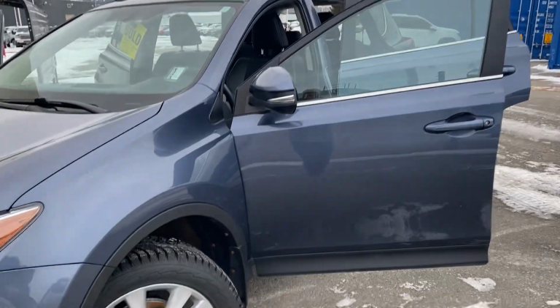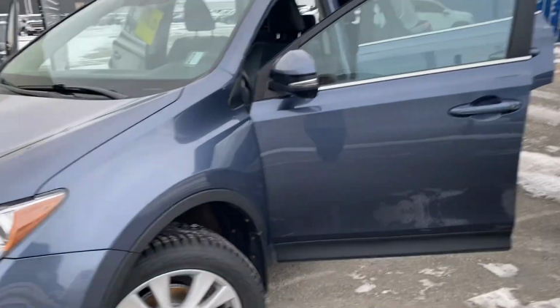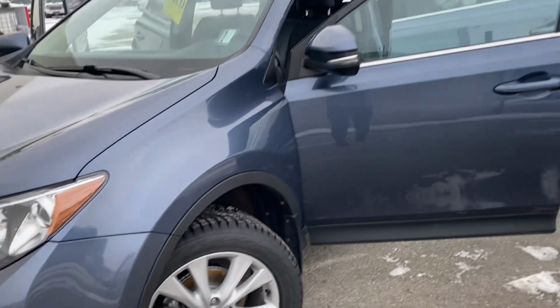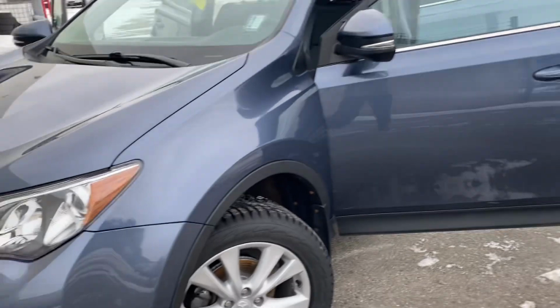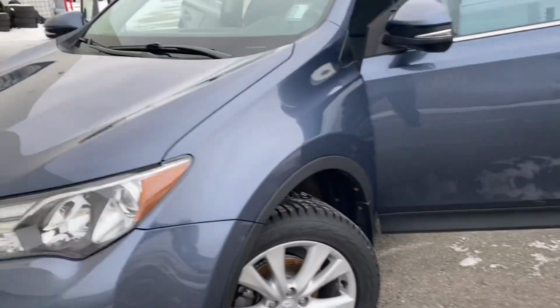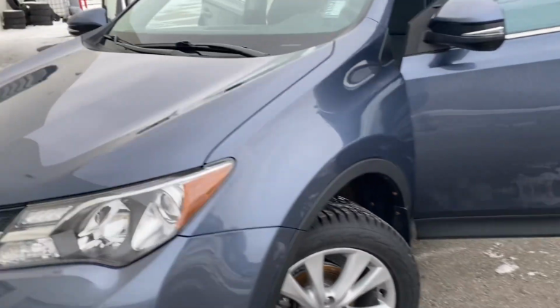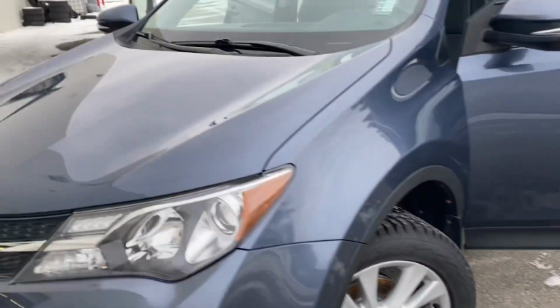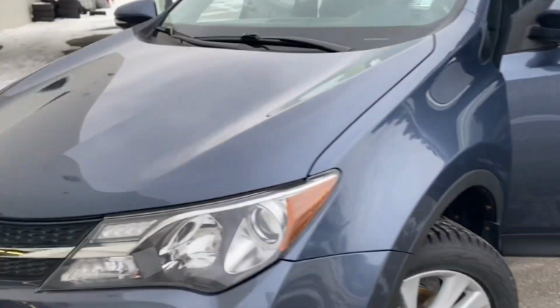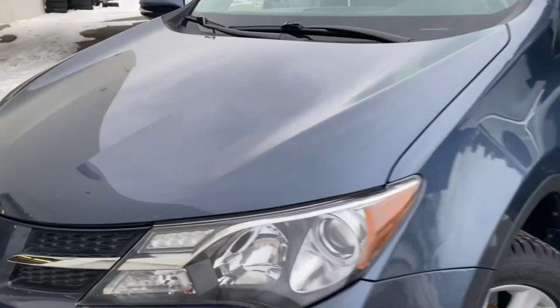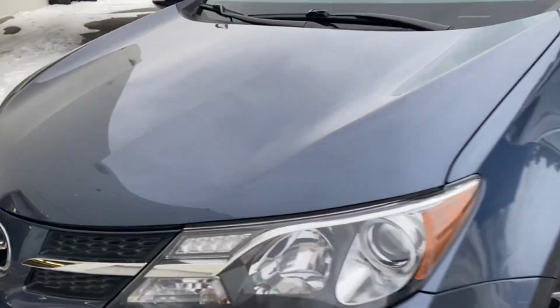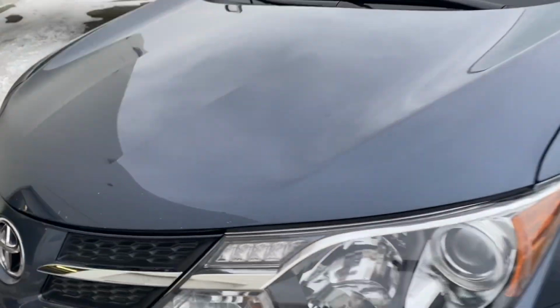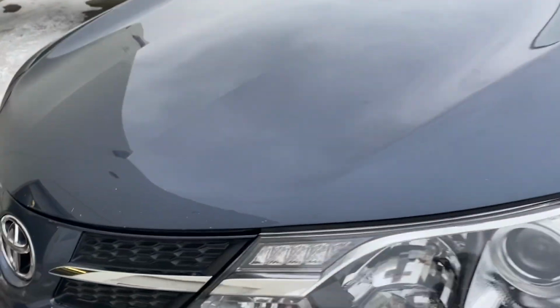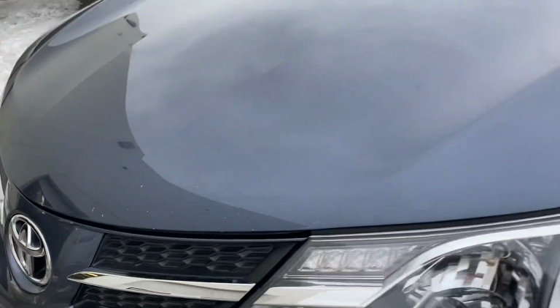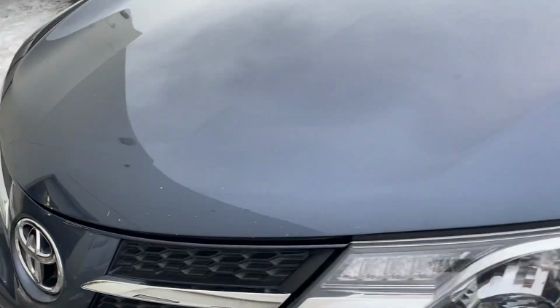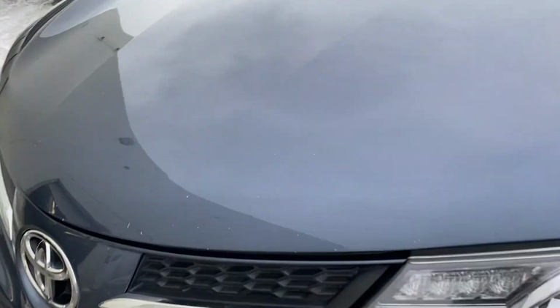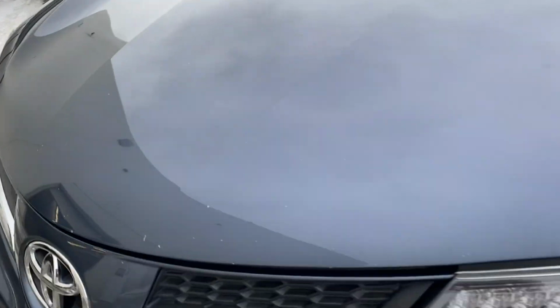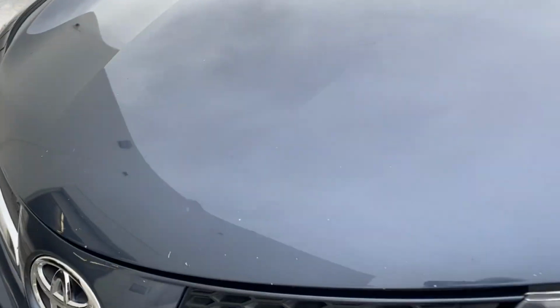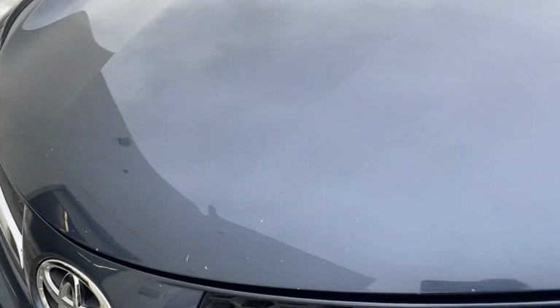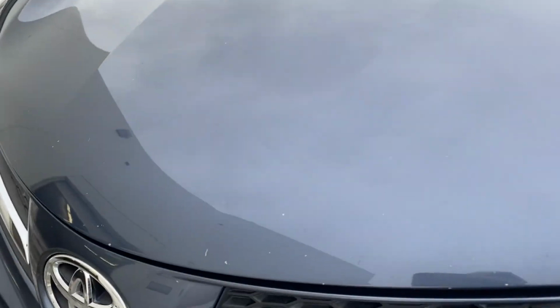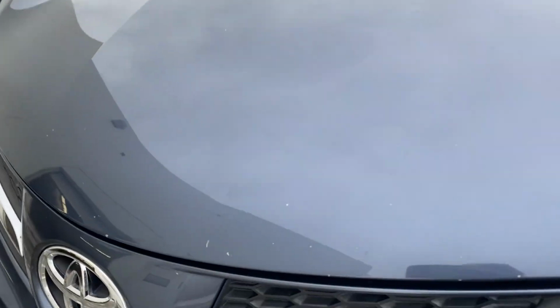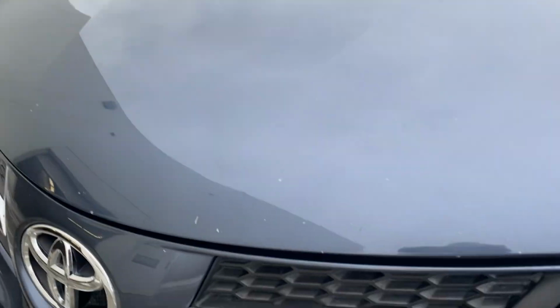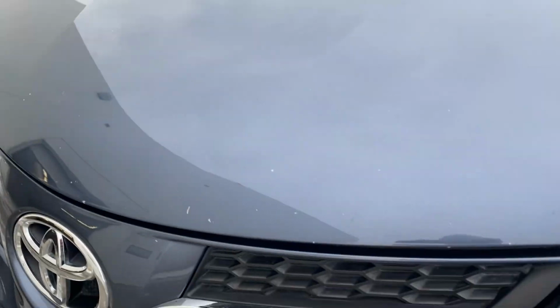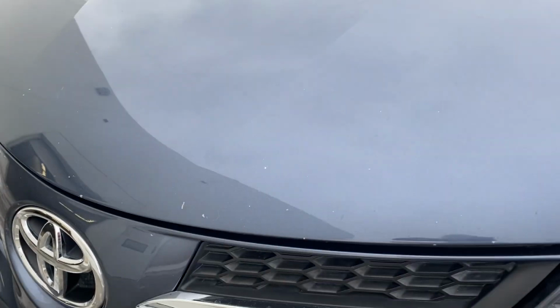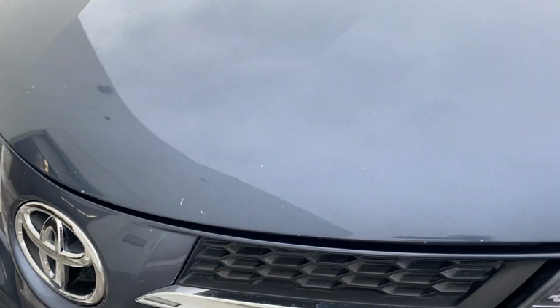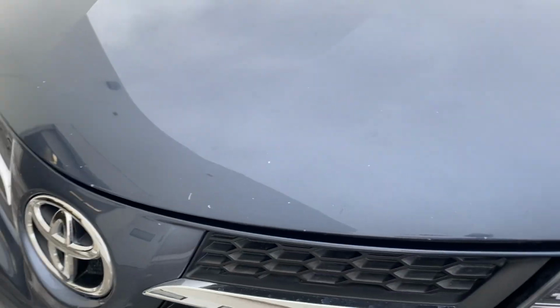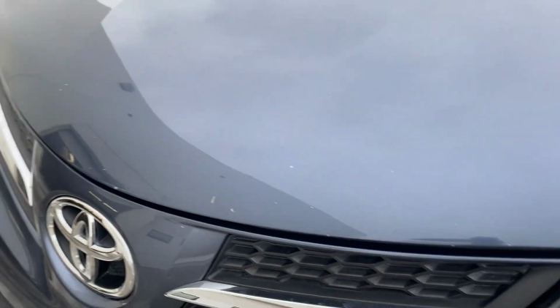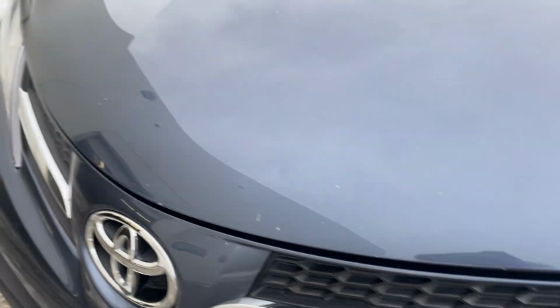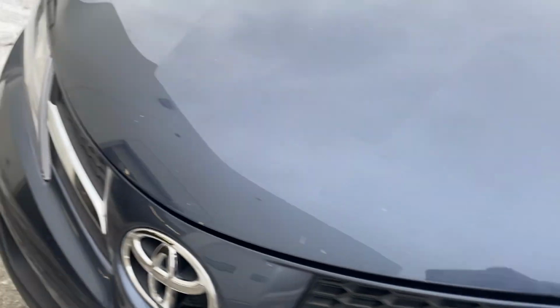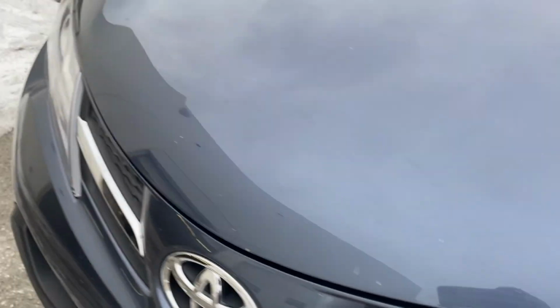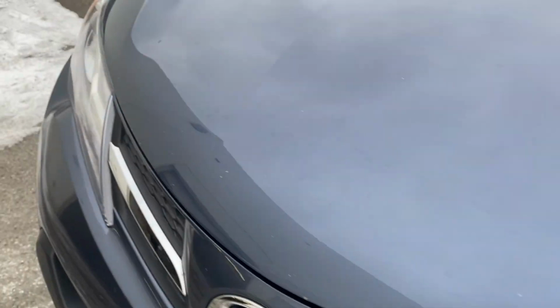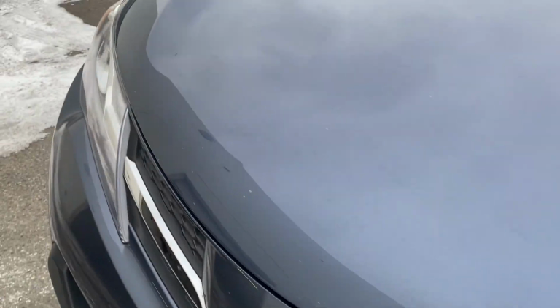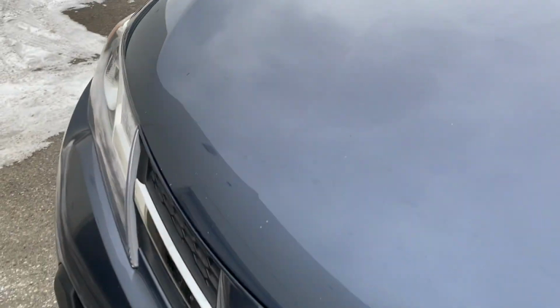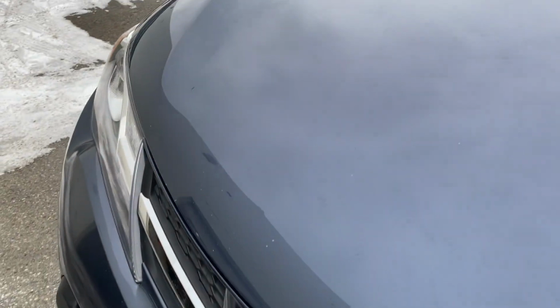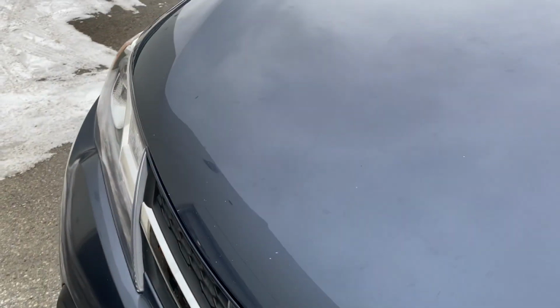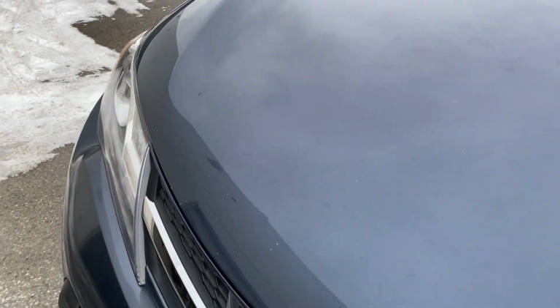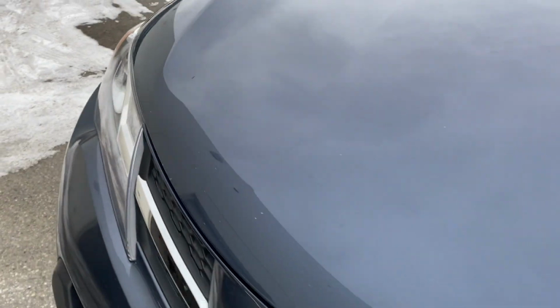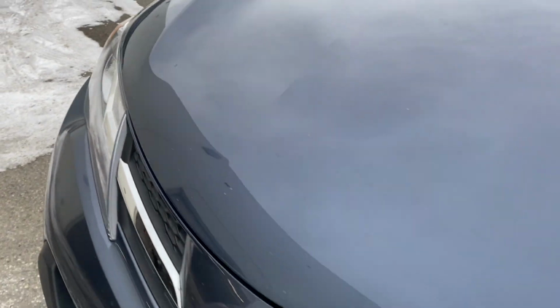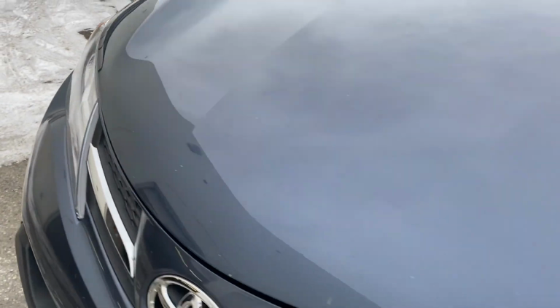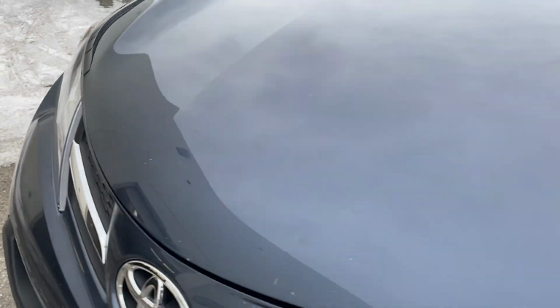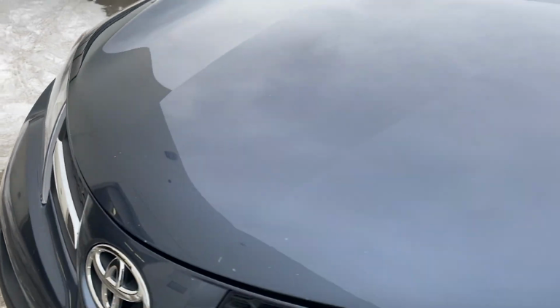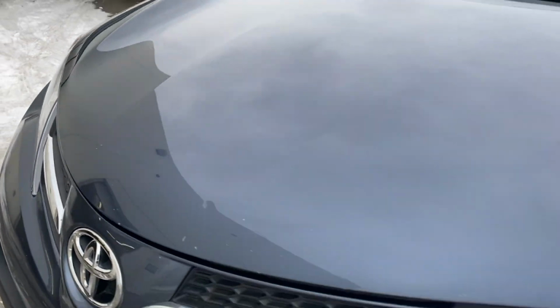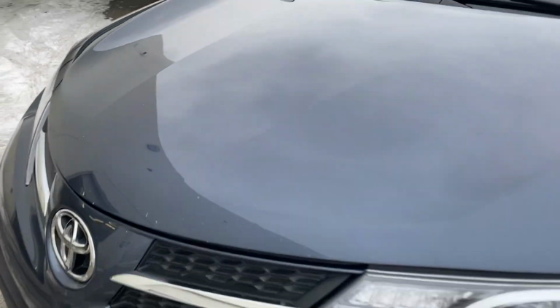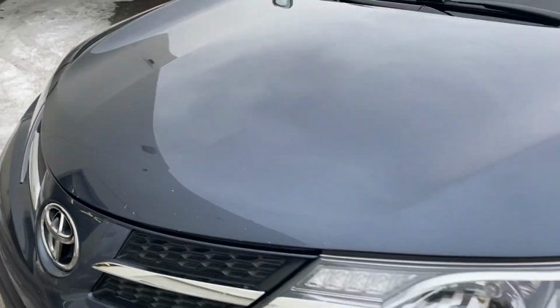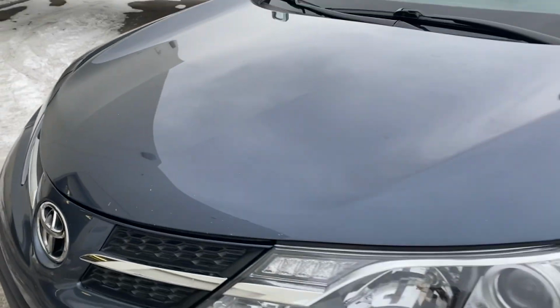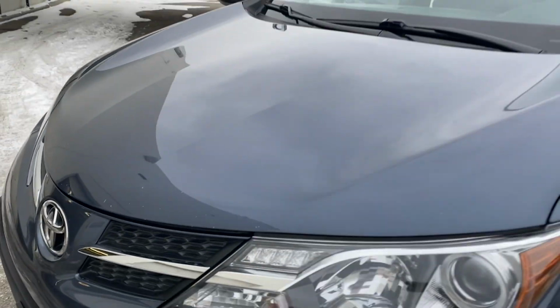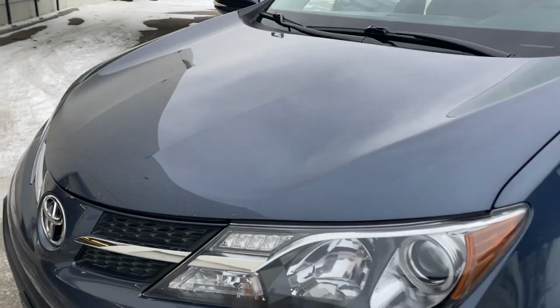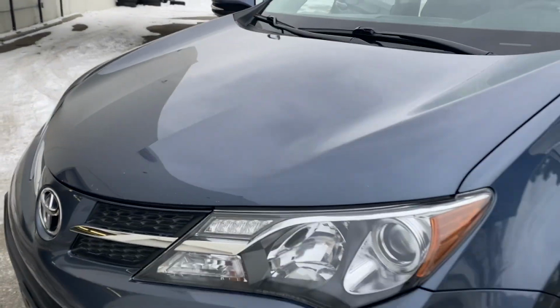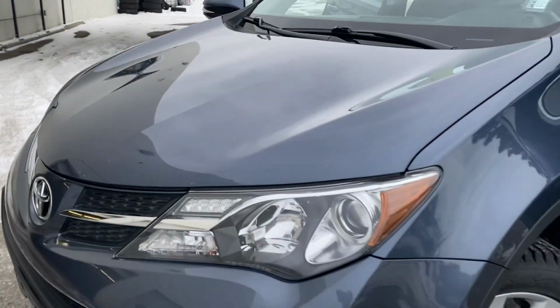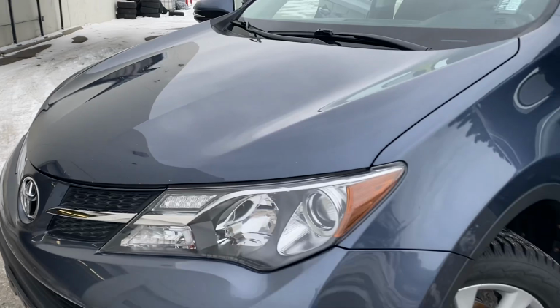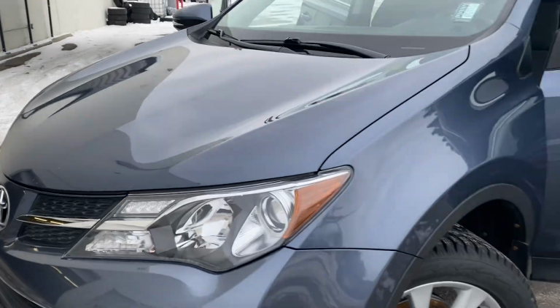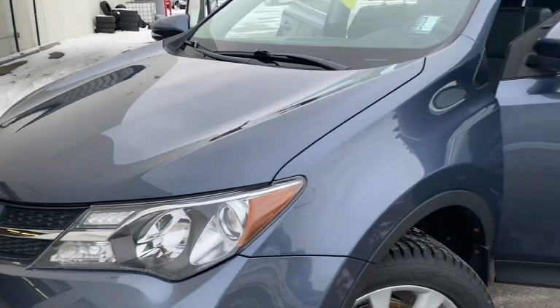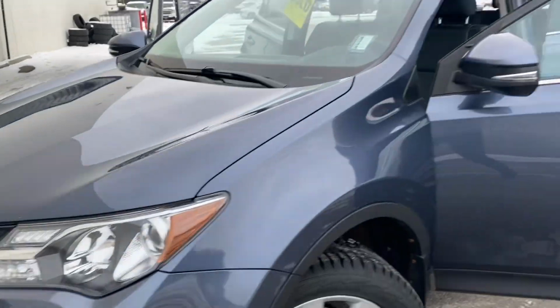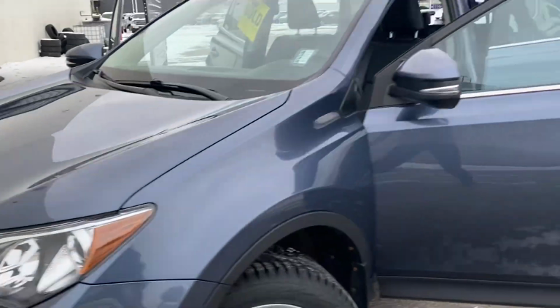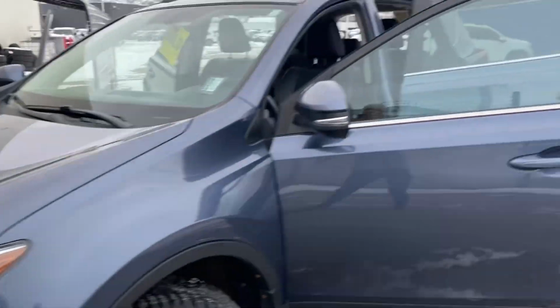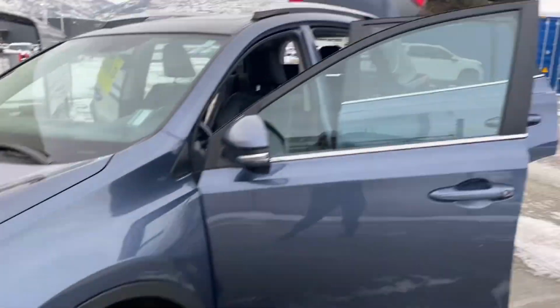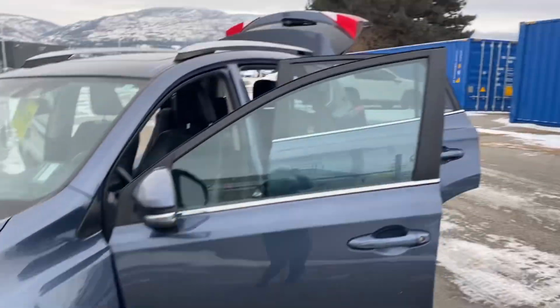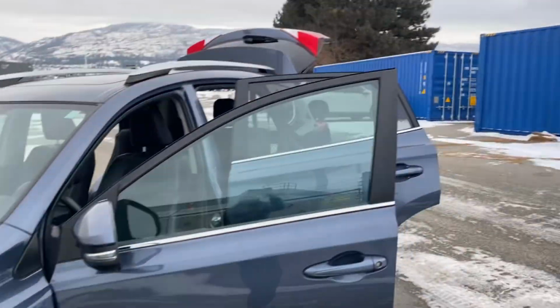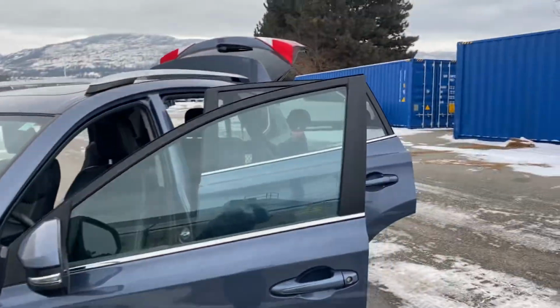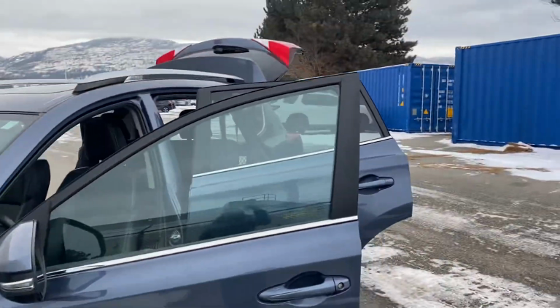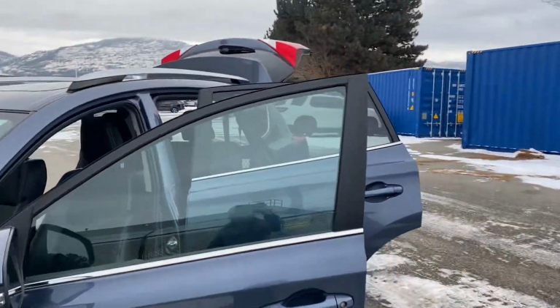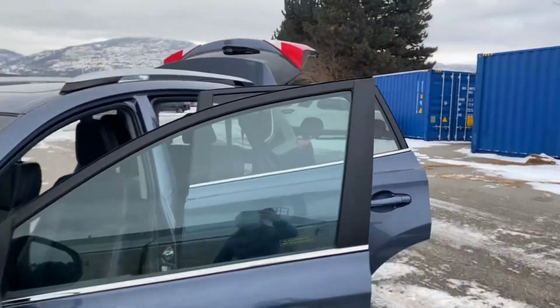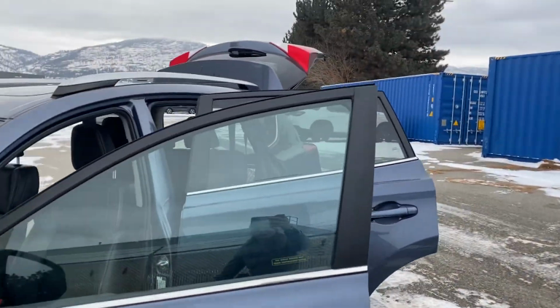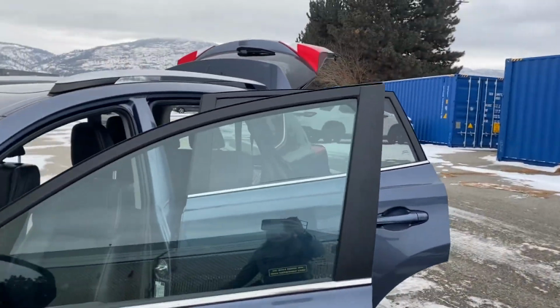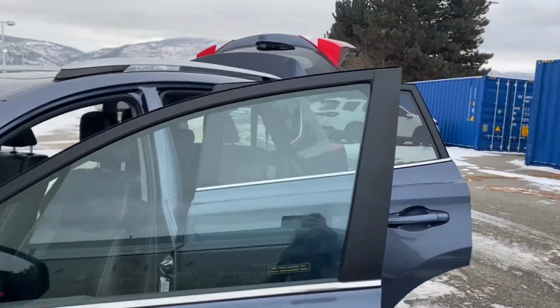I do want to just point out there is some paint chips on the hood, but the camera barely picks it up, so that's kind of a good thing.